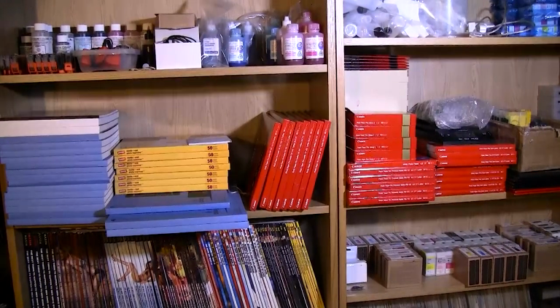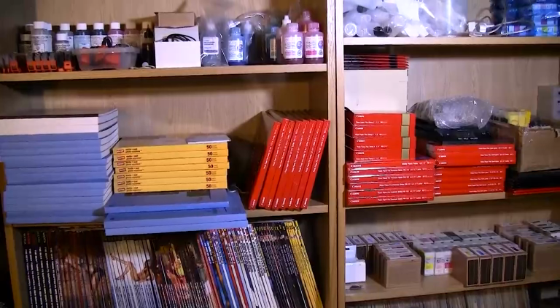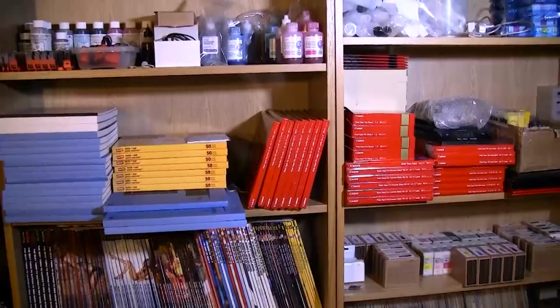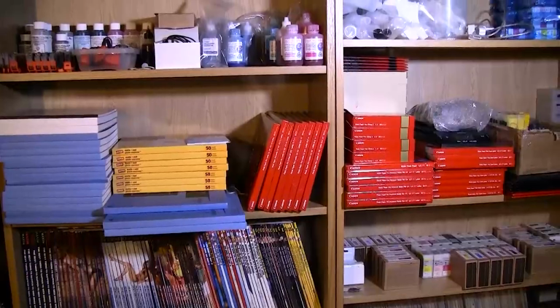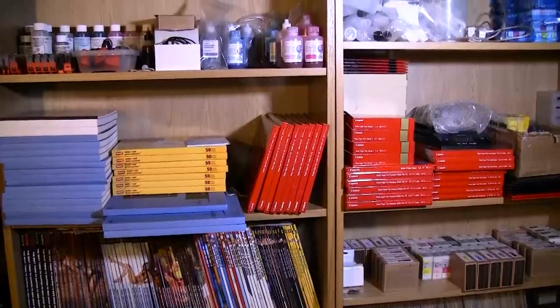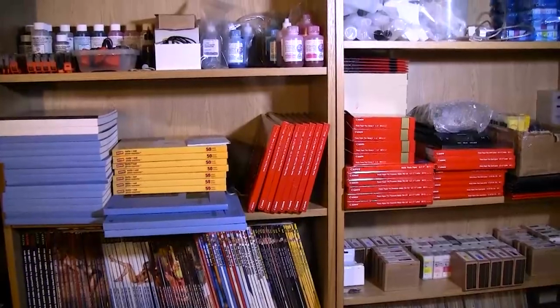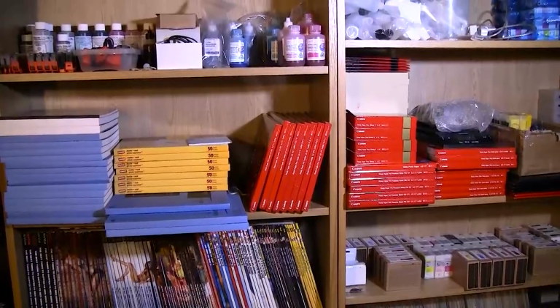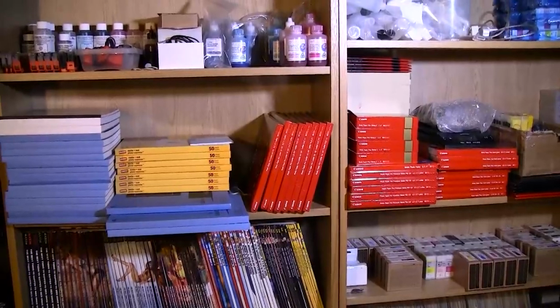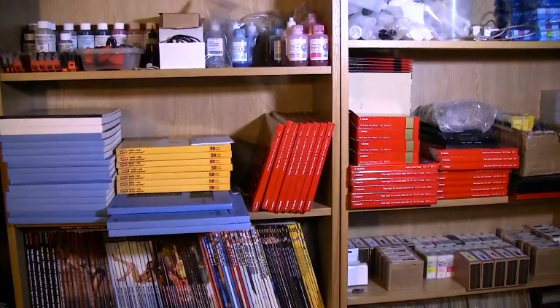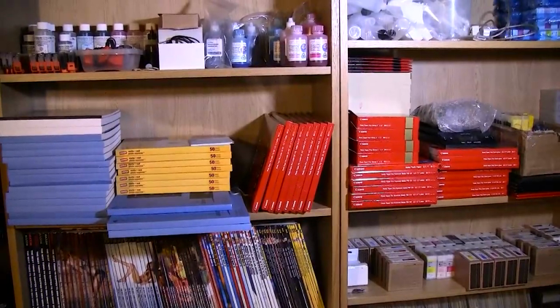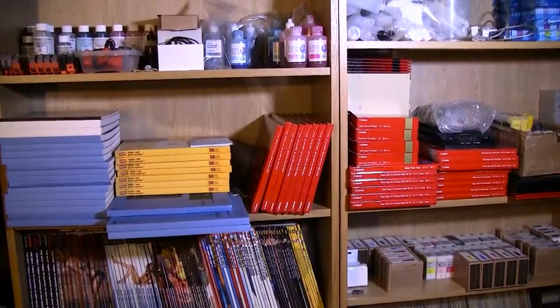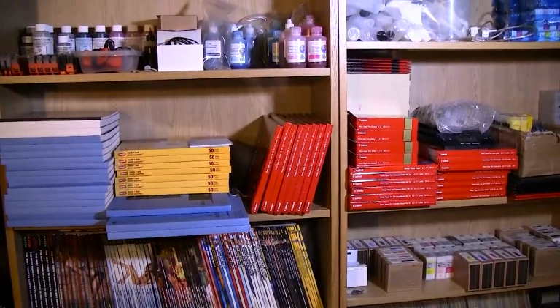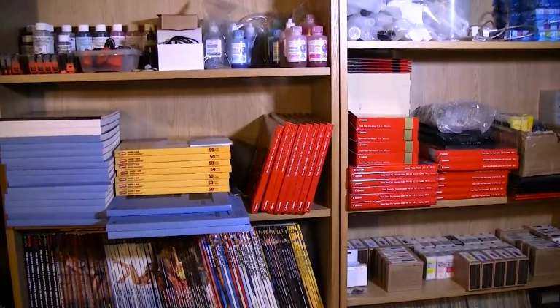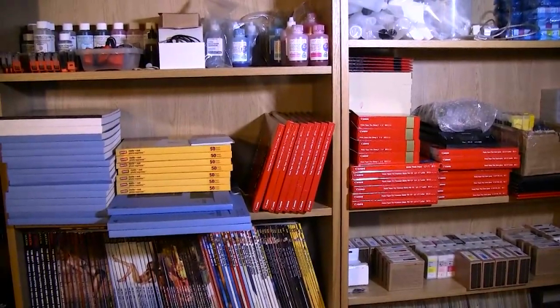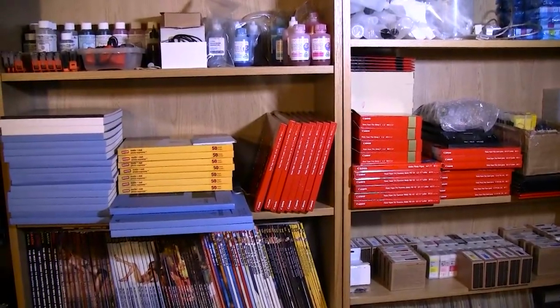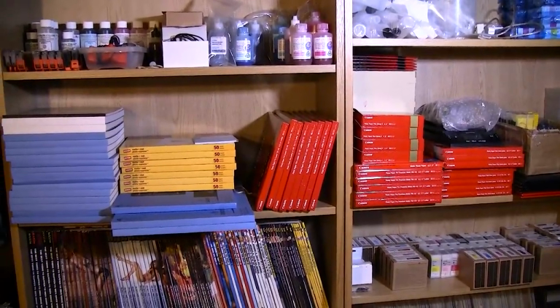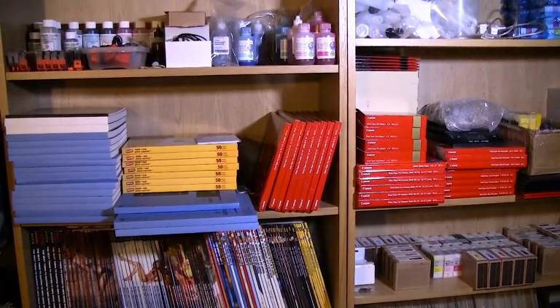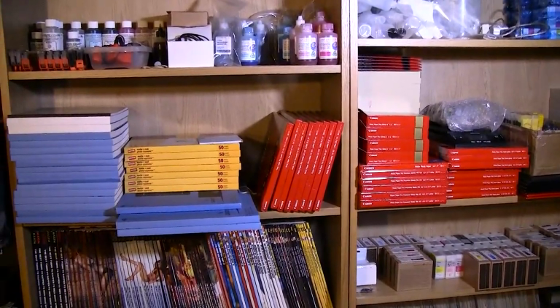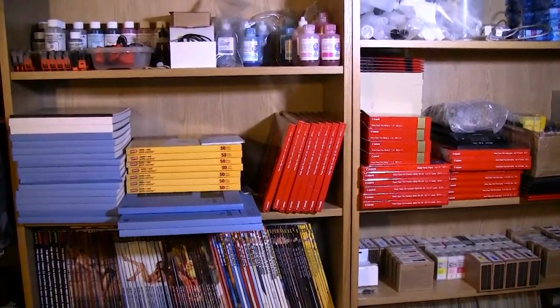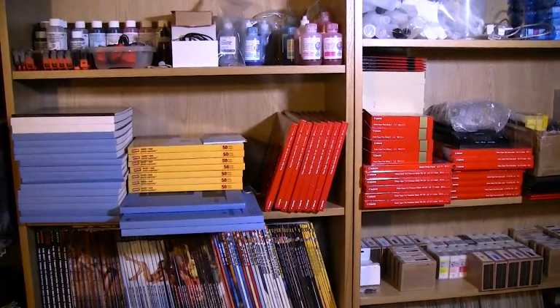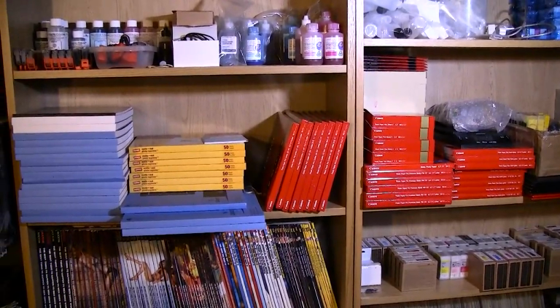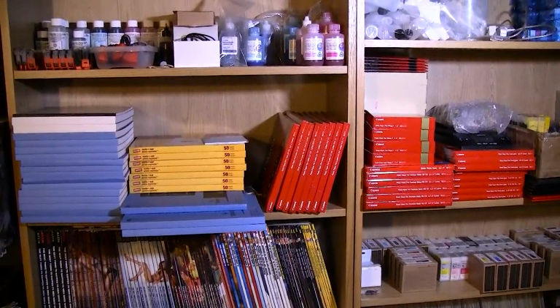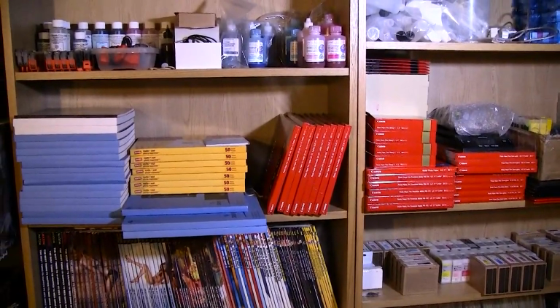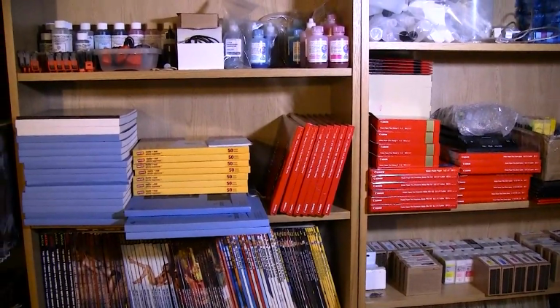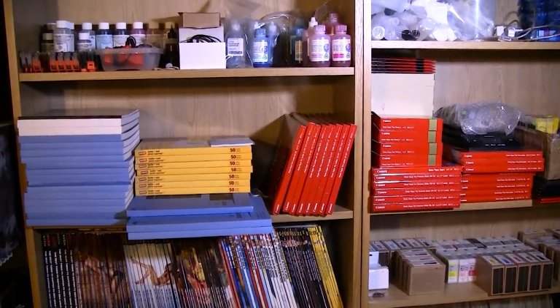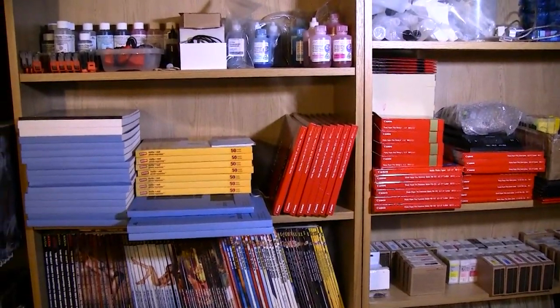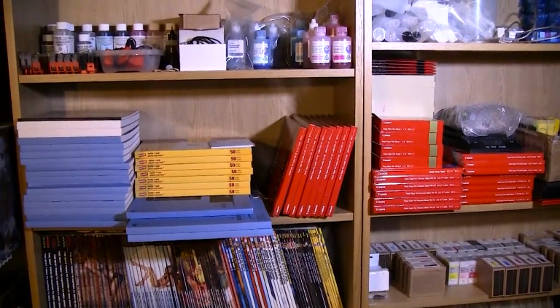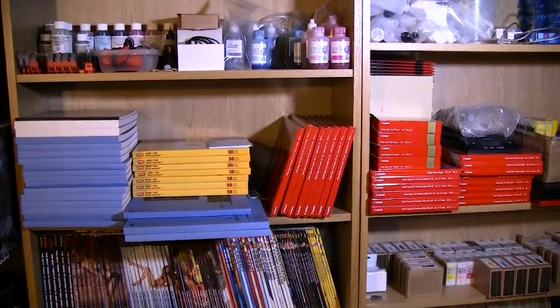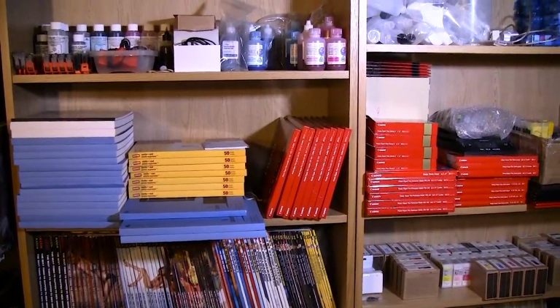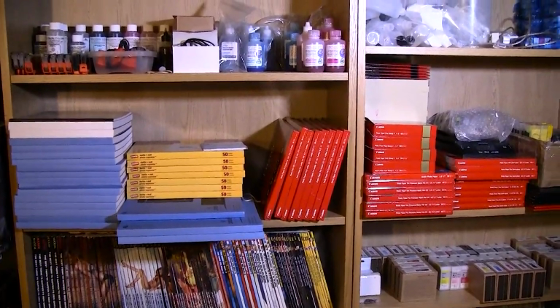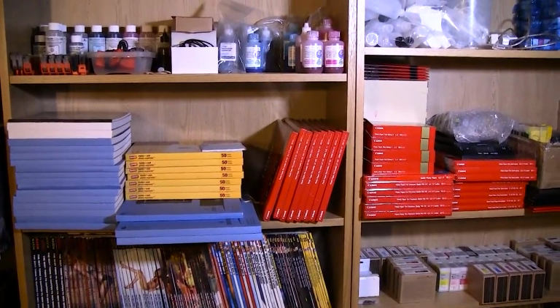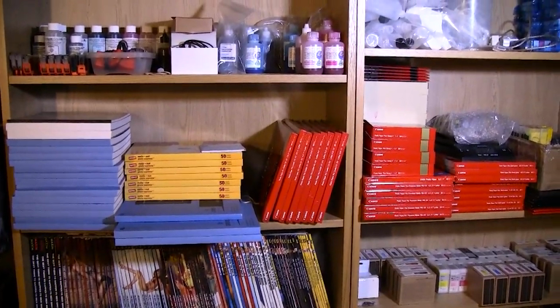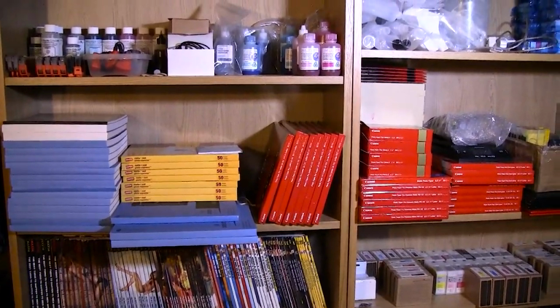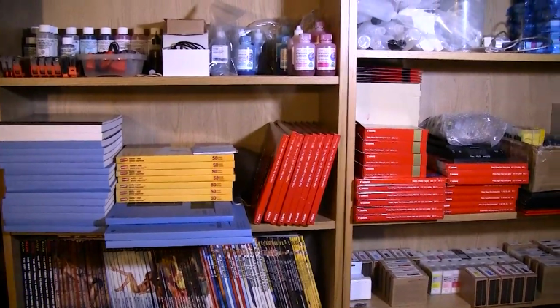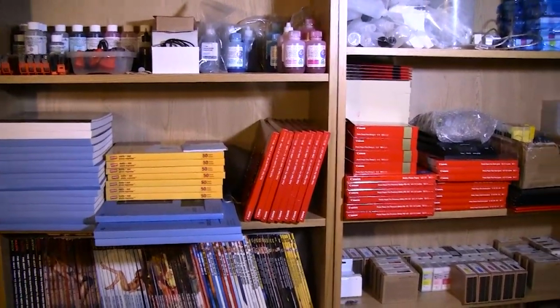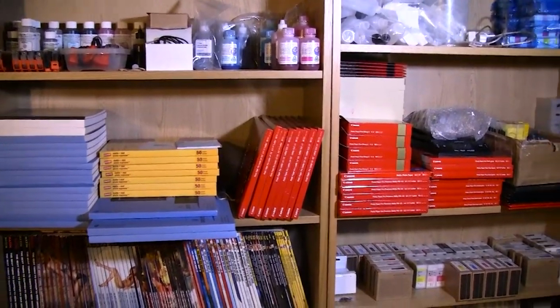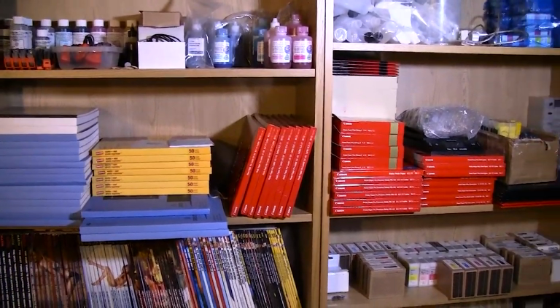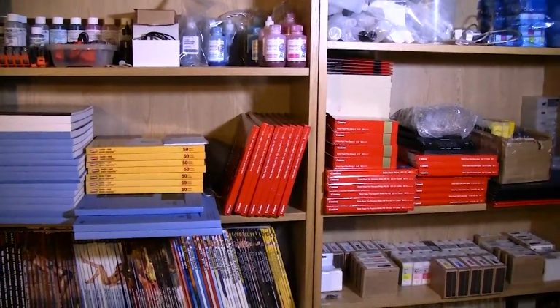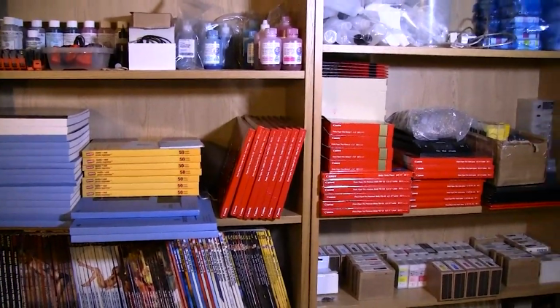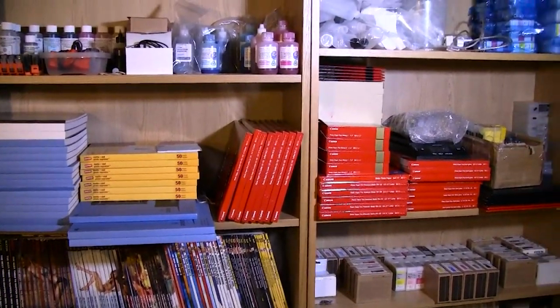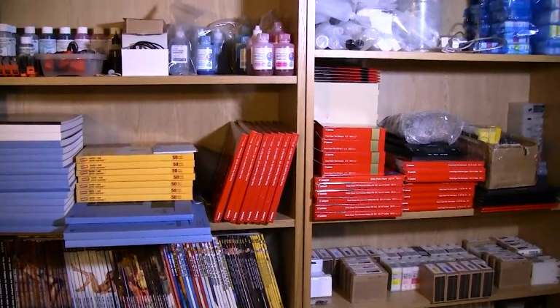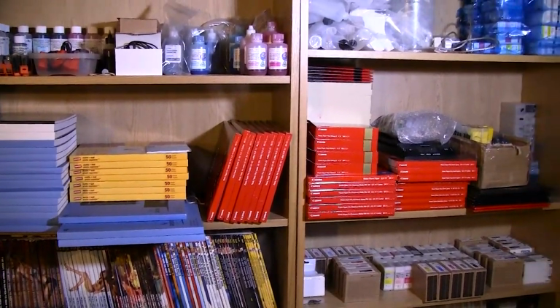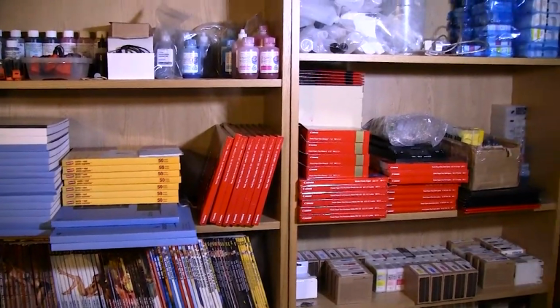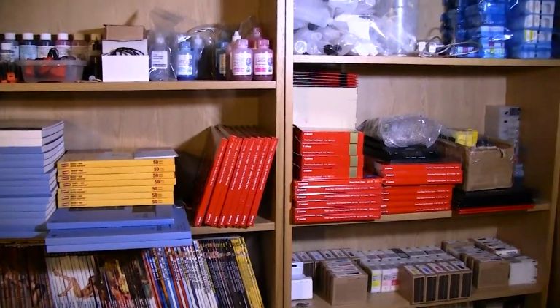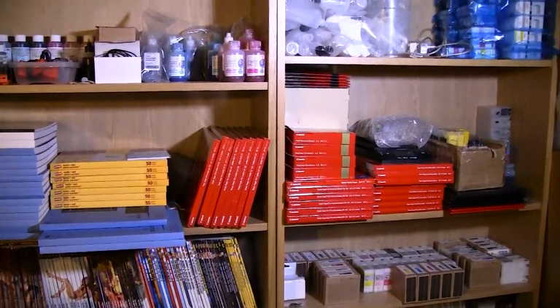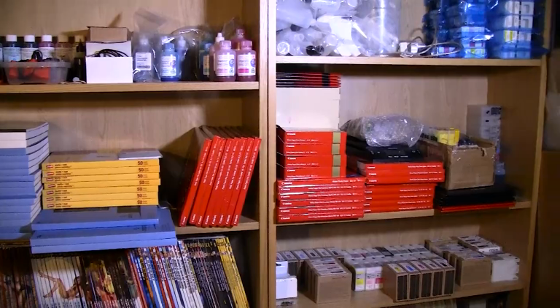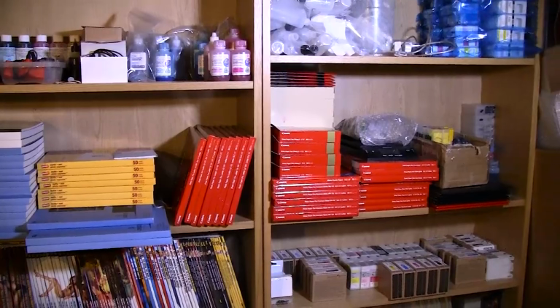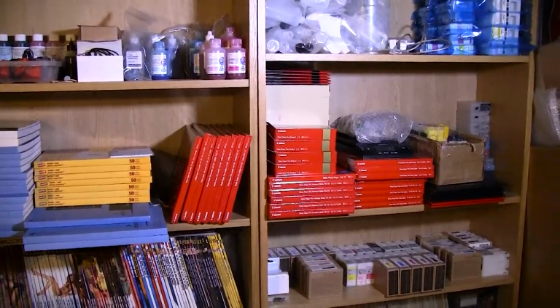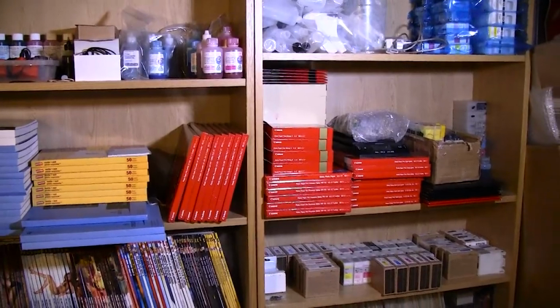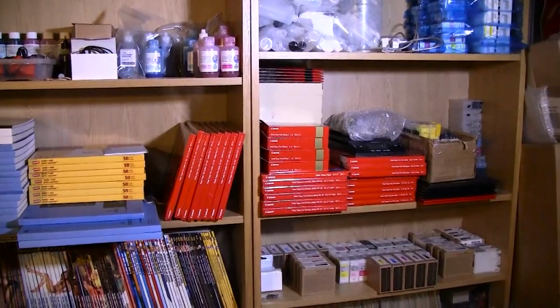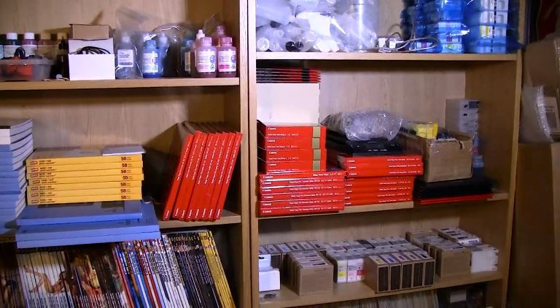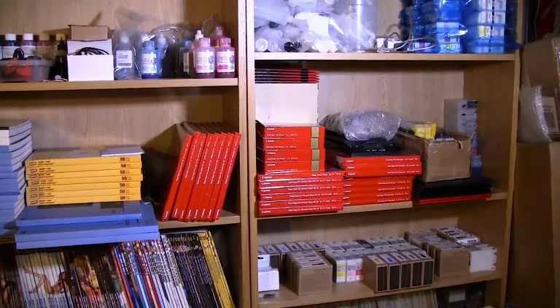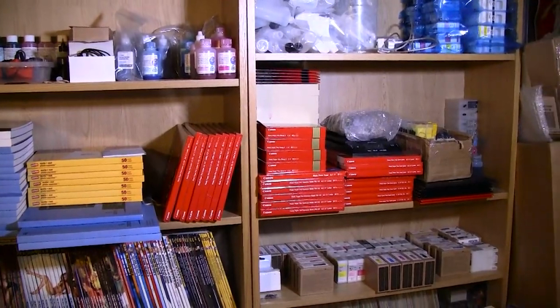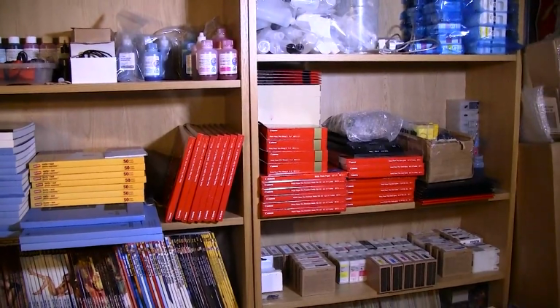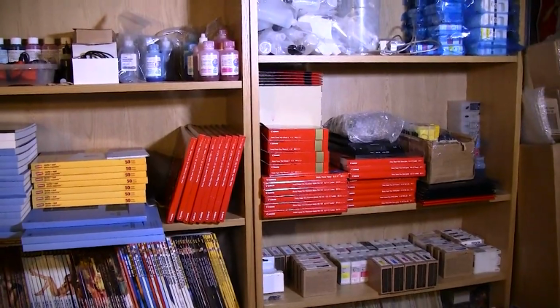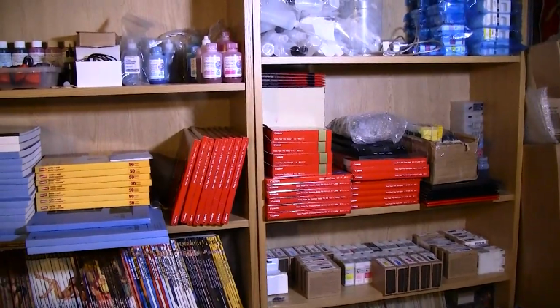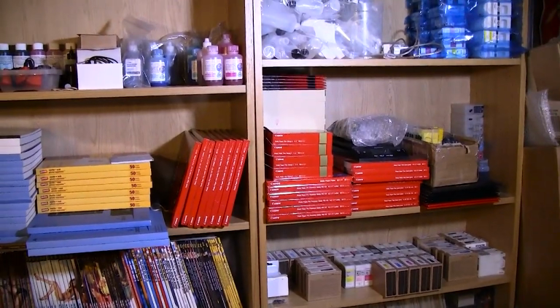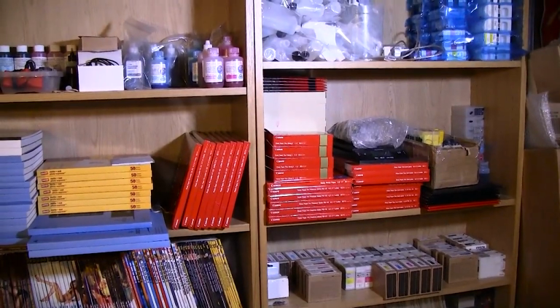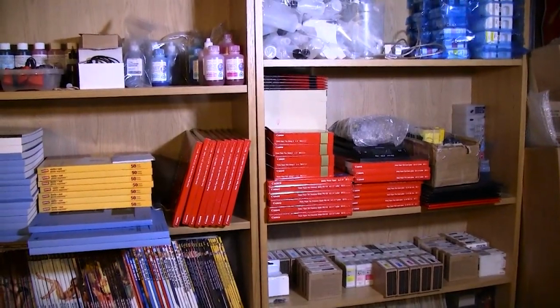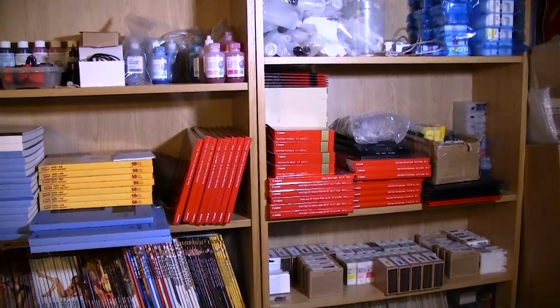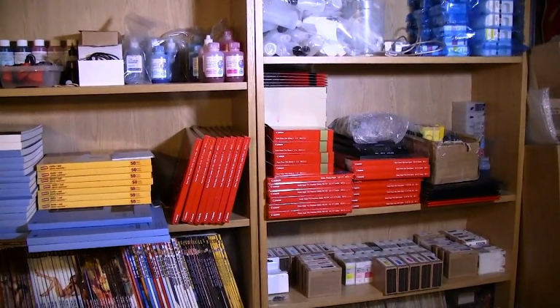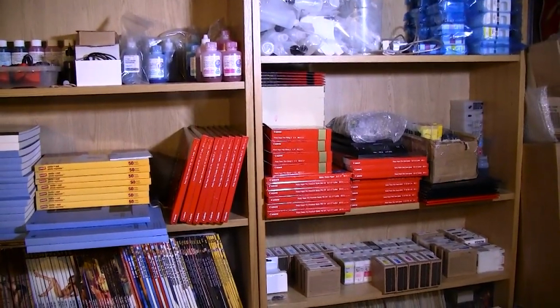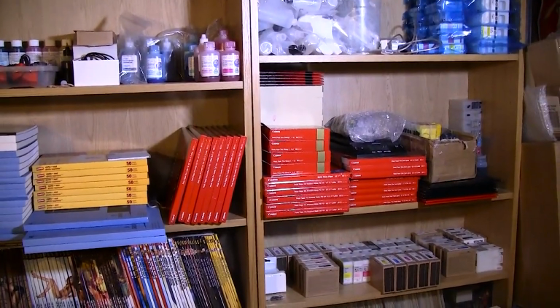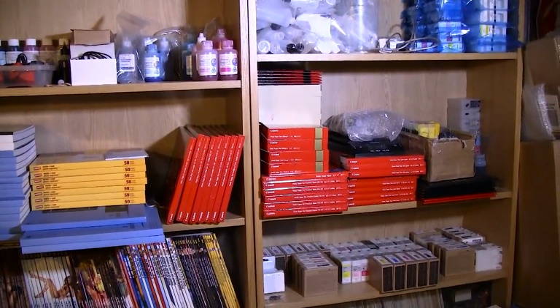Hello there, Jose Rodriguez, and I want to show you what I have been able to accomplish so far in my super messy print room.